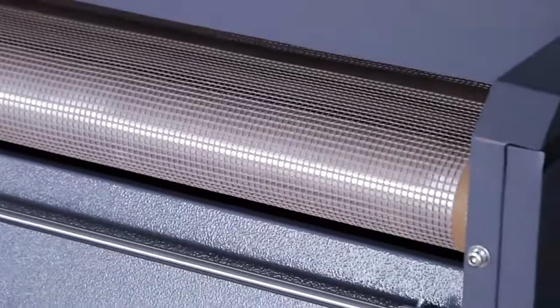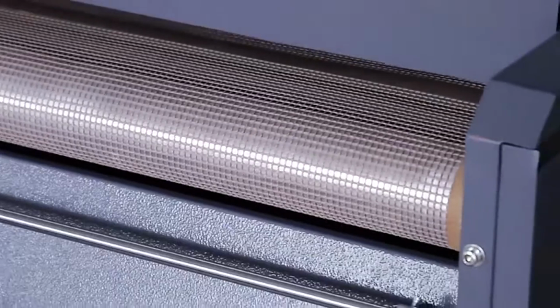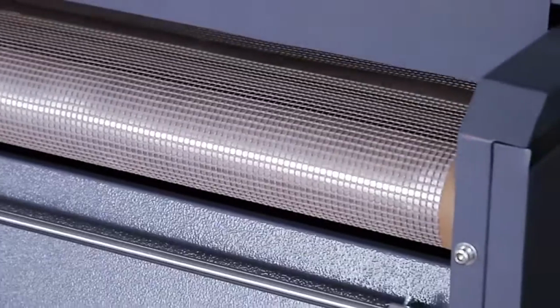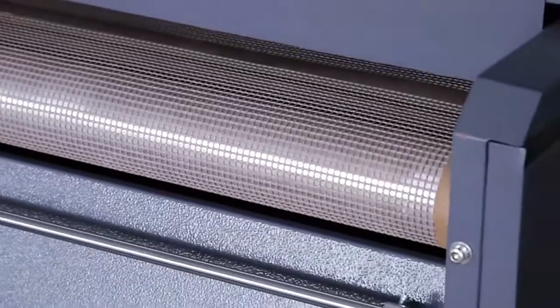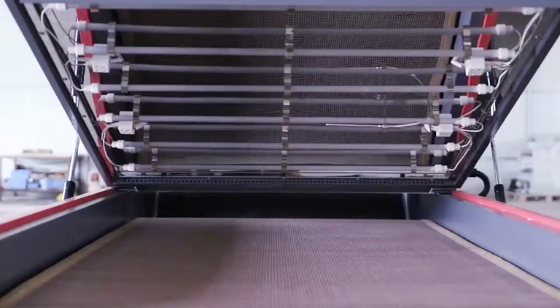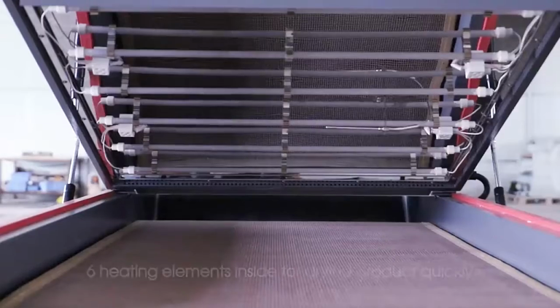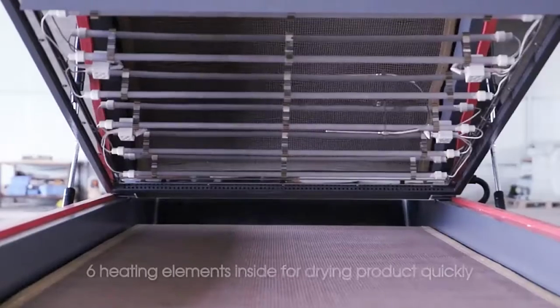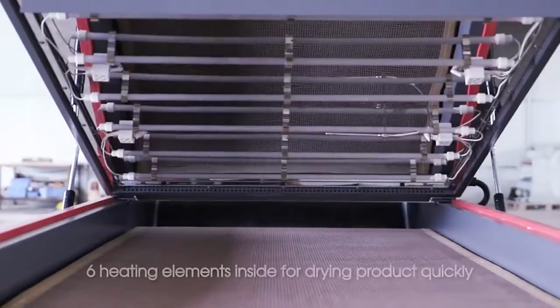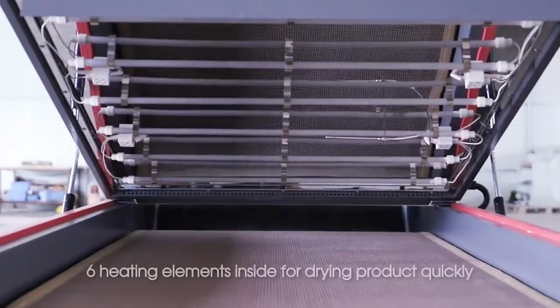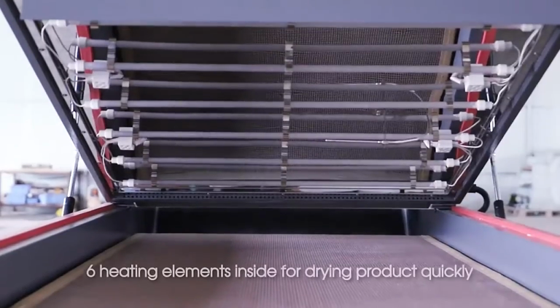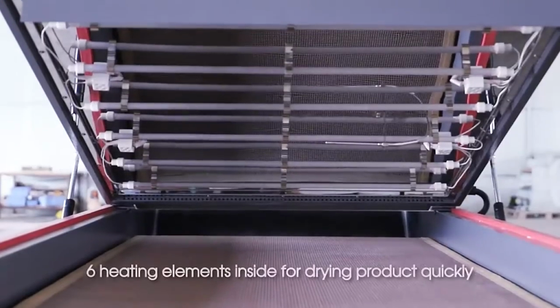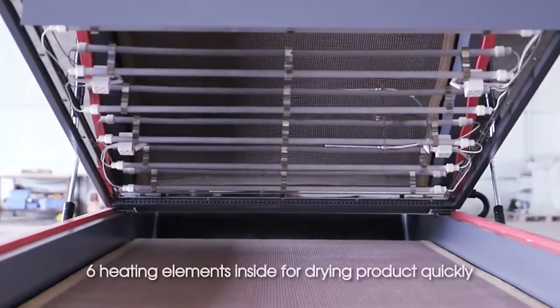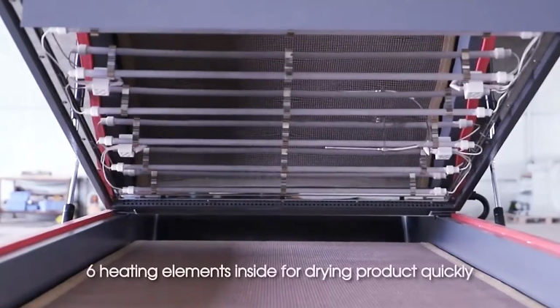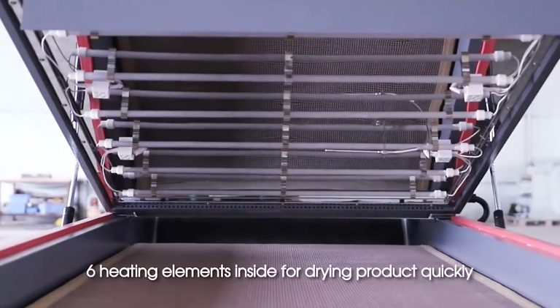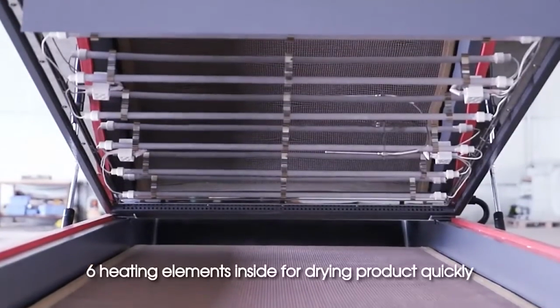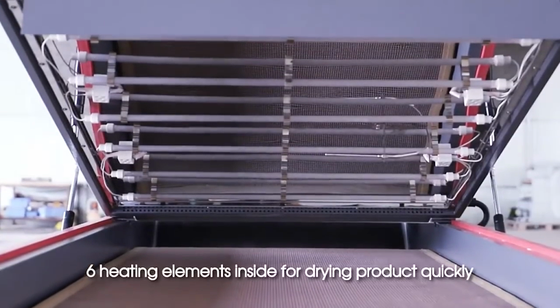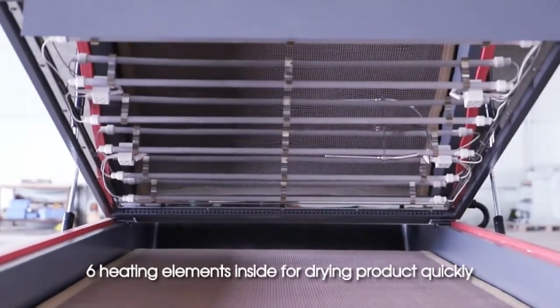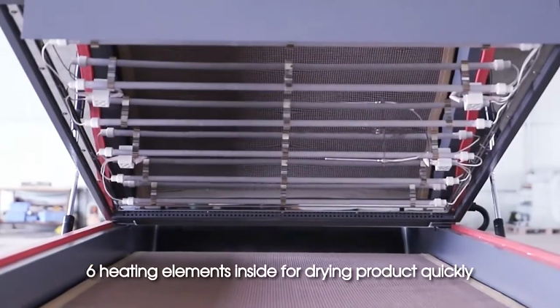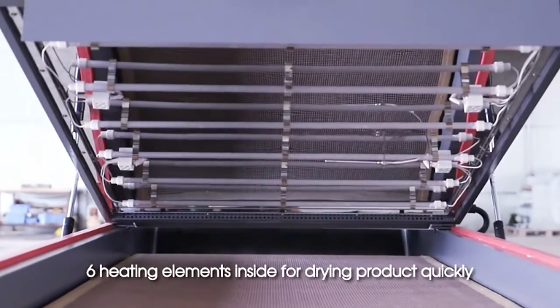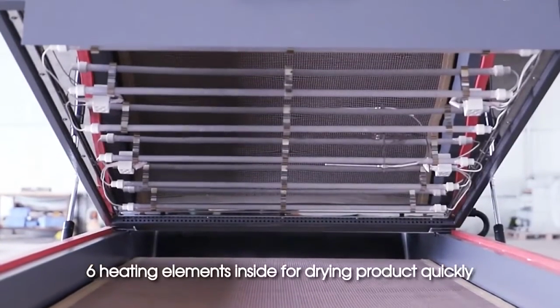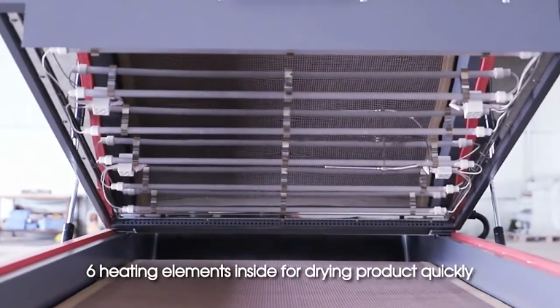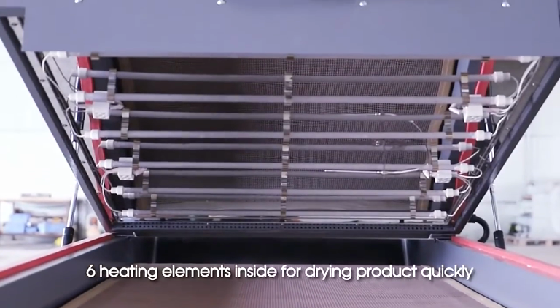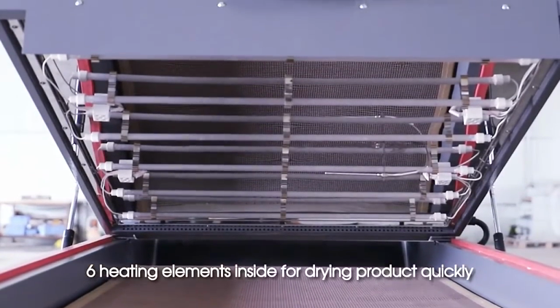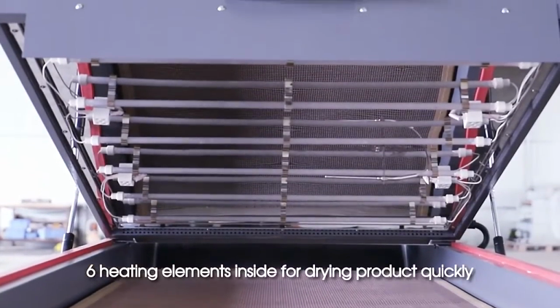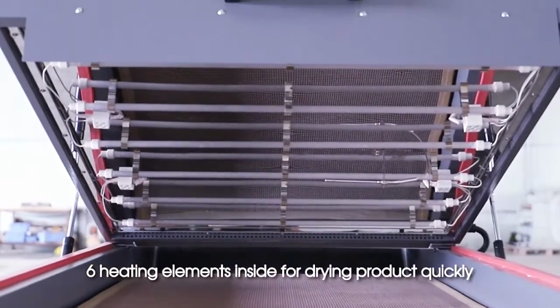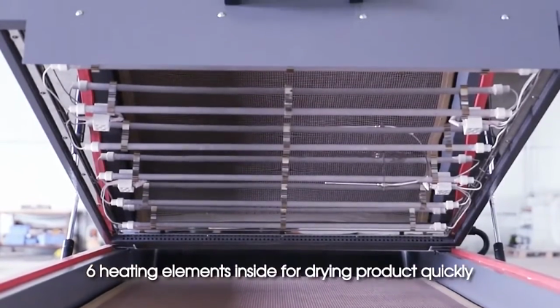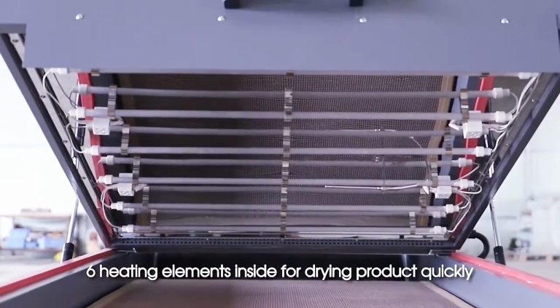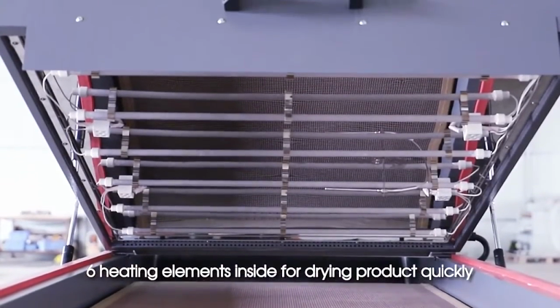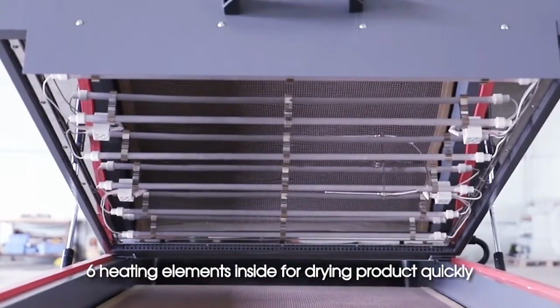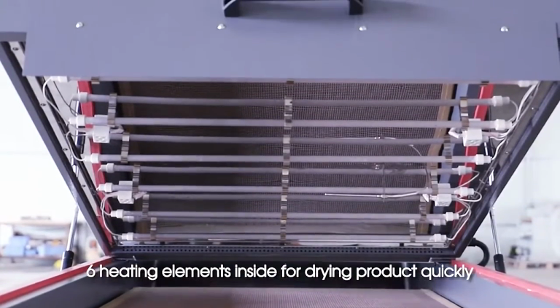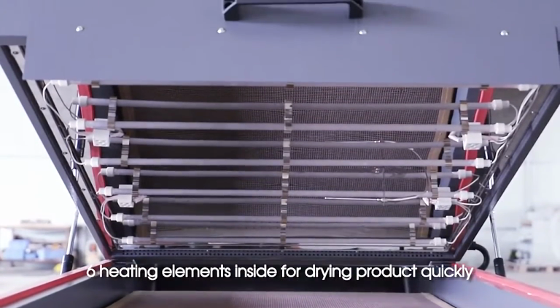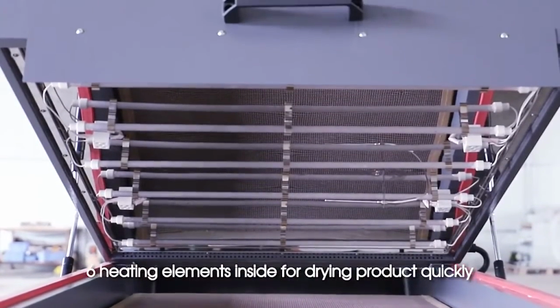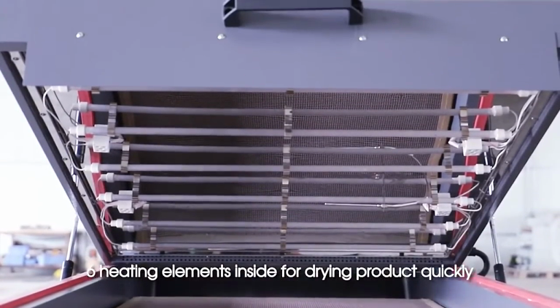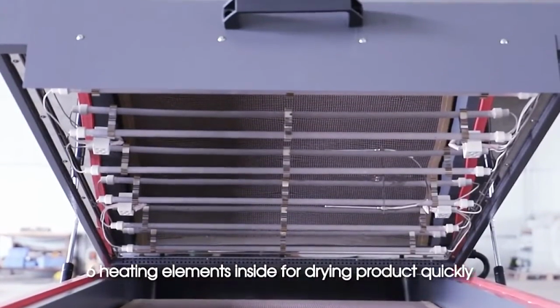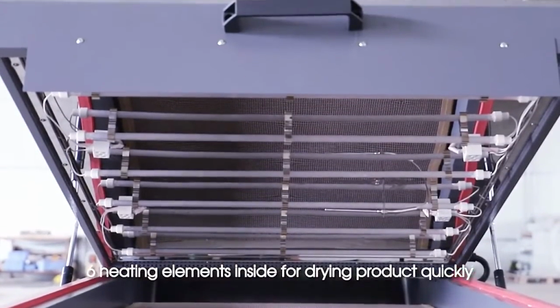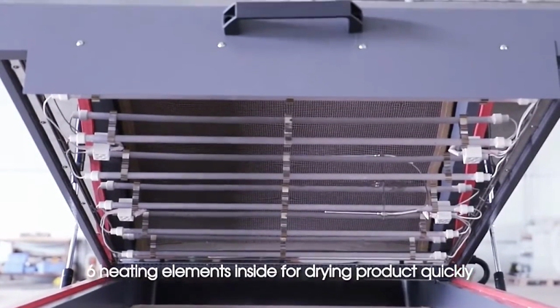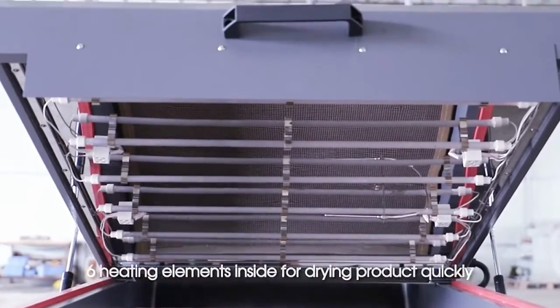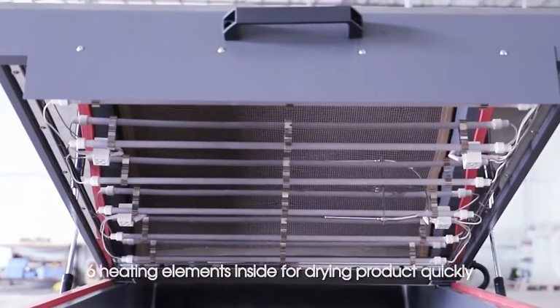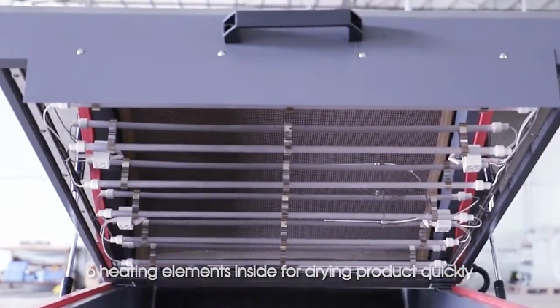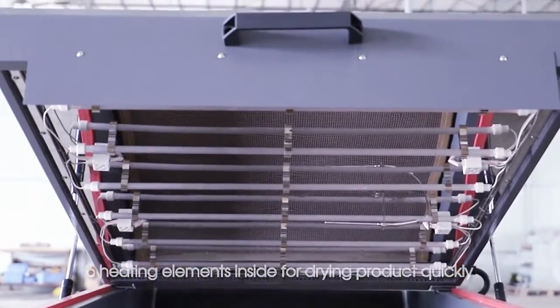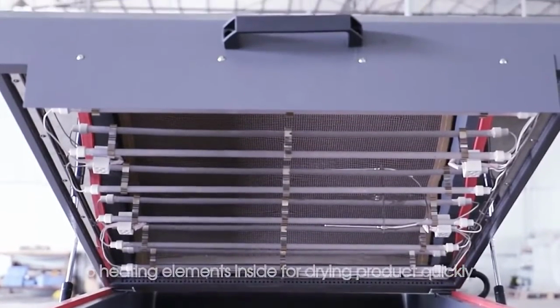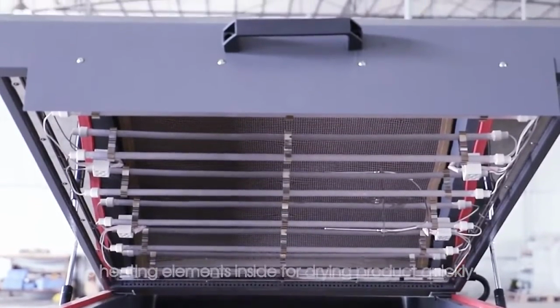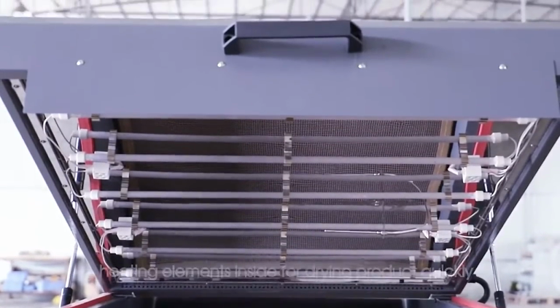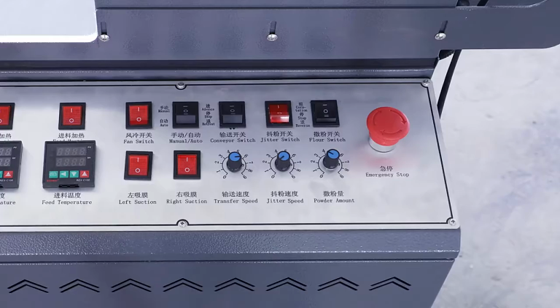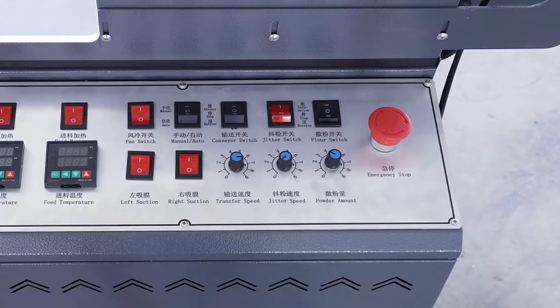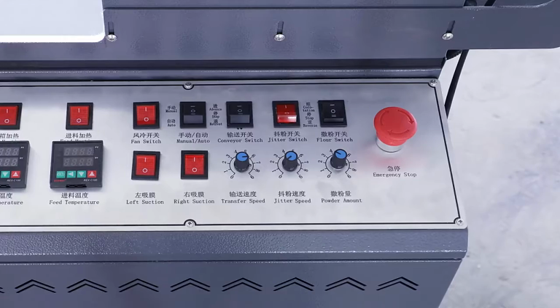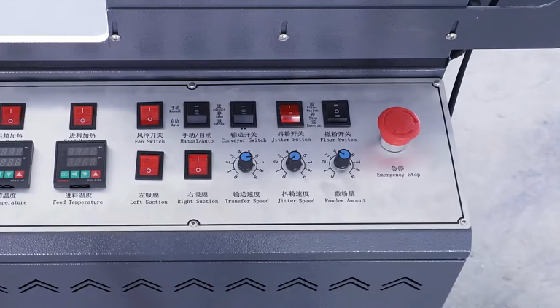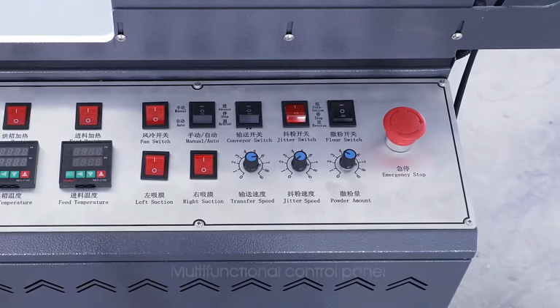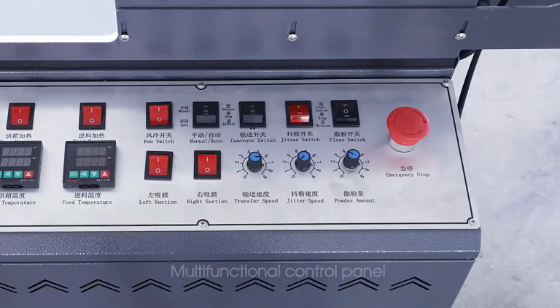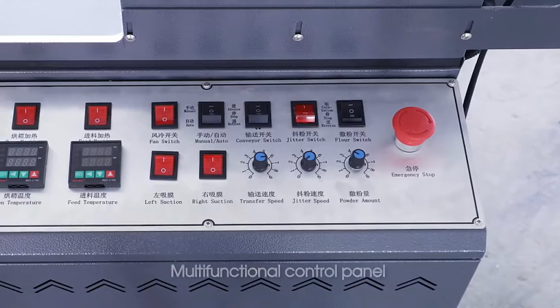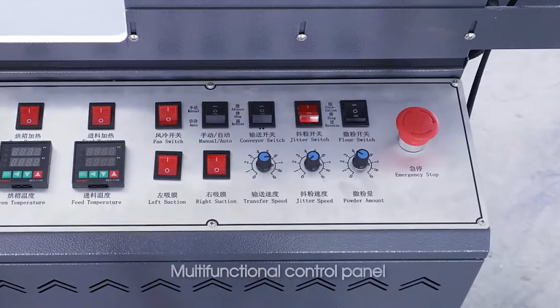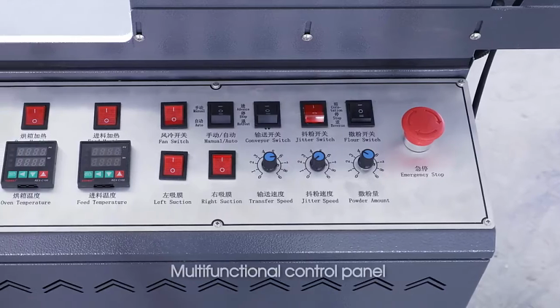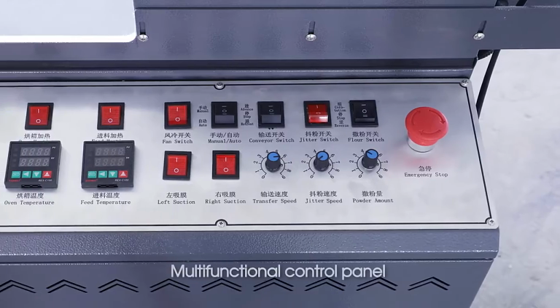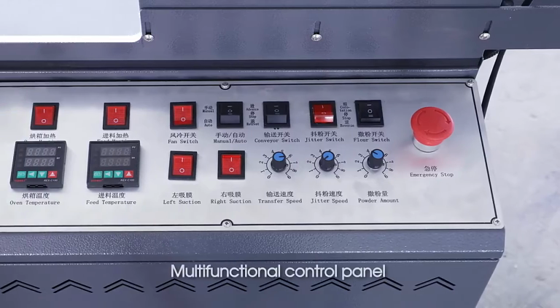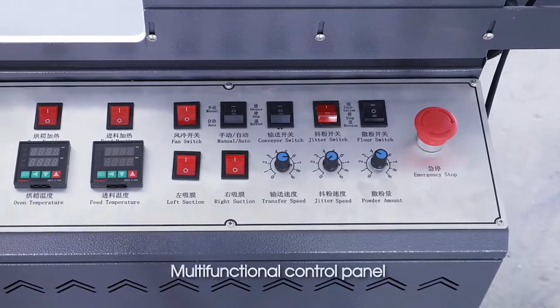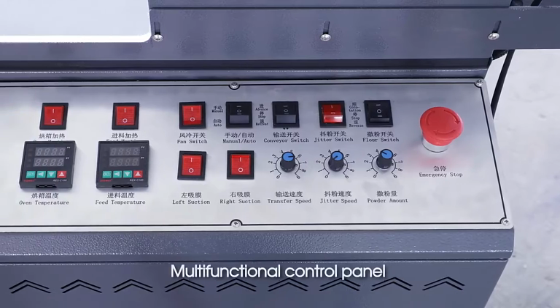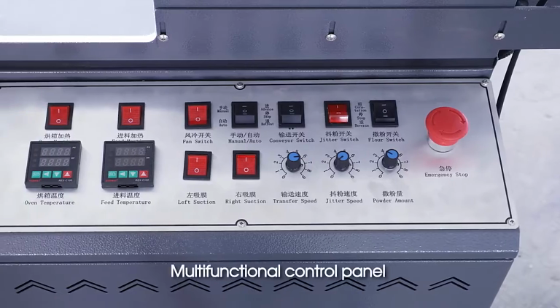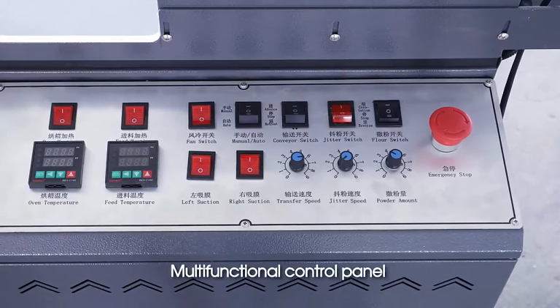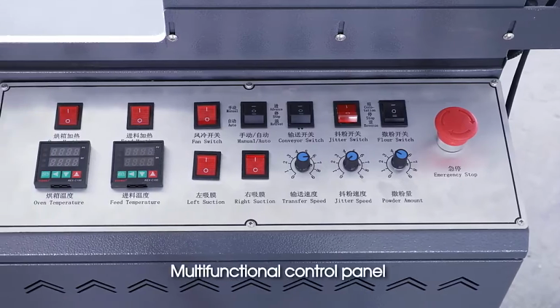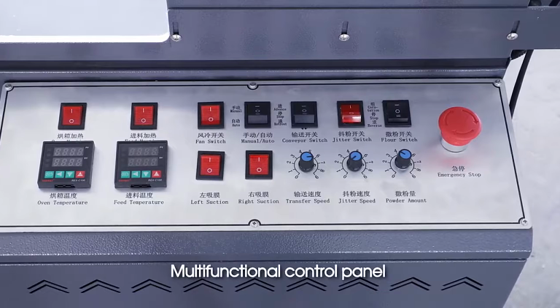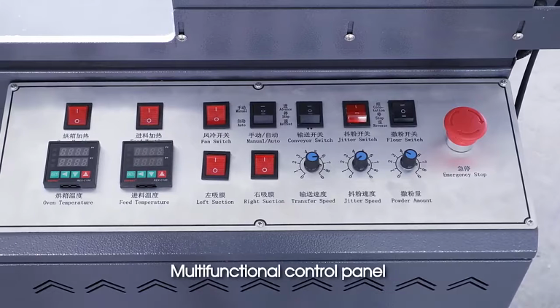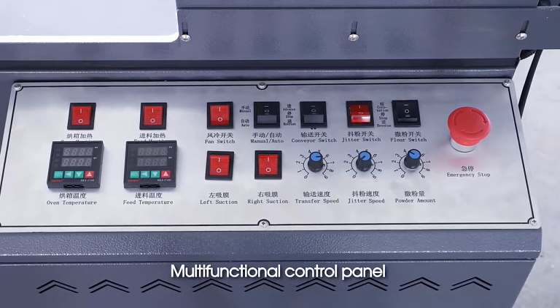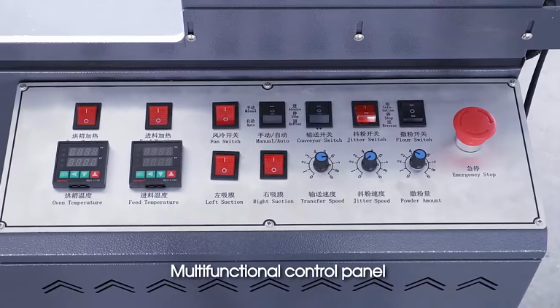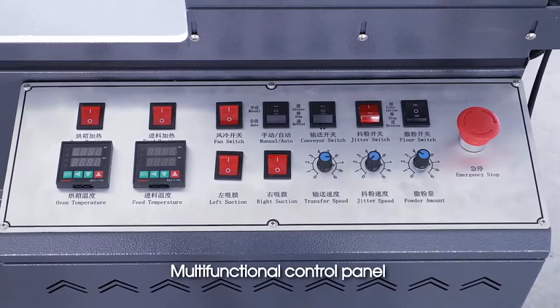6 heating elements arranged in an S shape inside for drying the product quickly. The machine also features a multifunctional control panel.